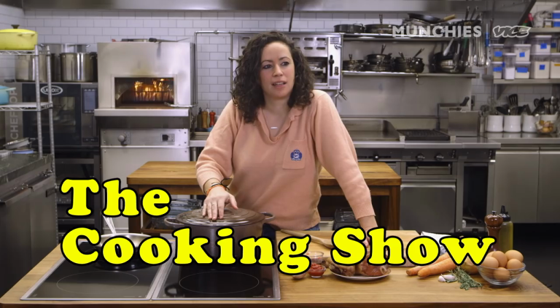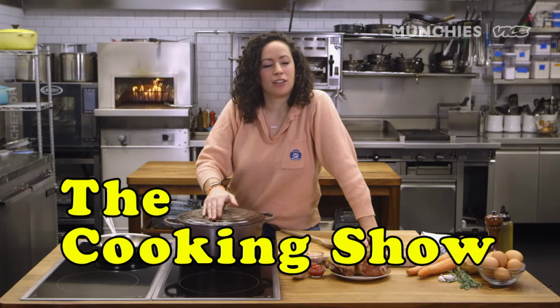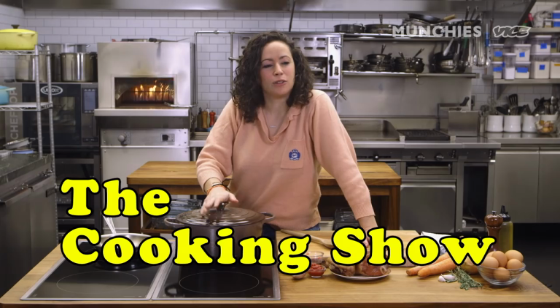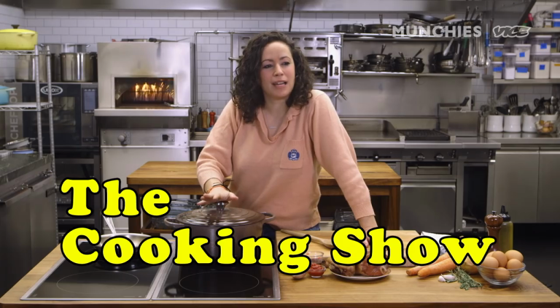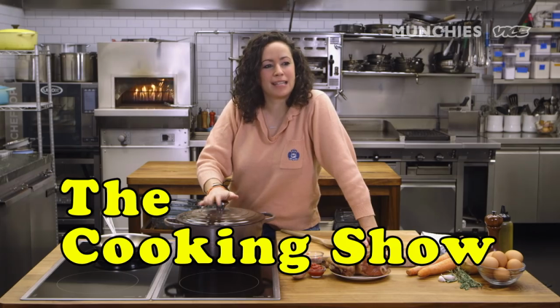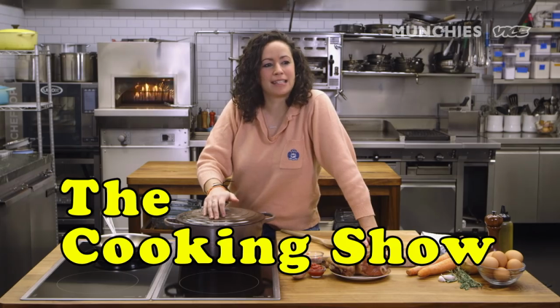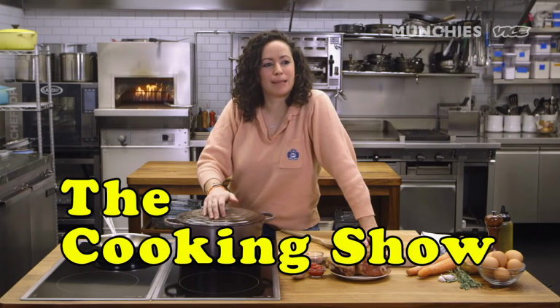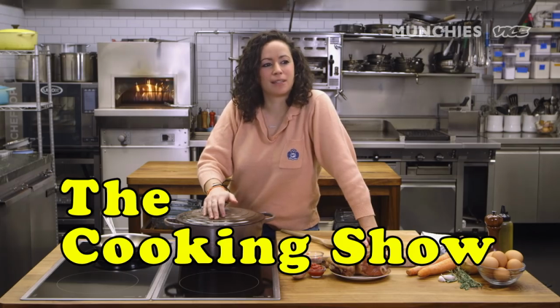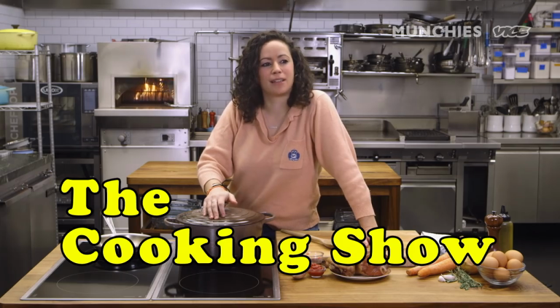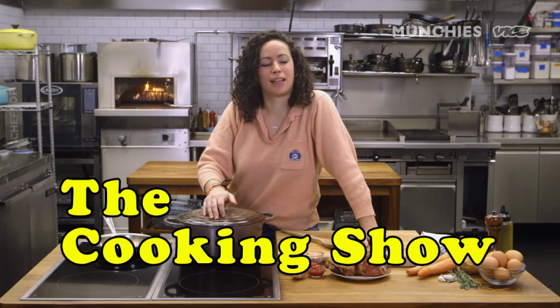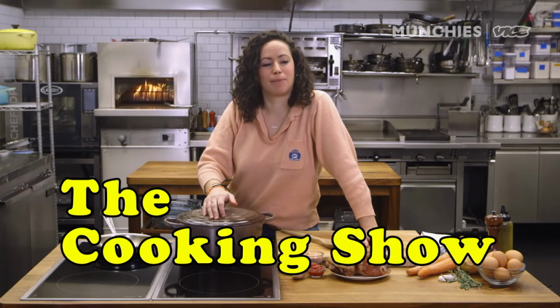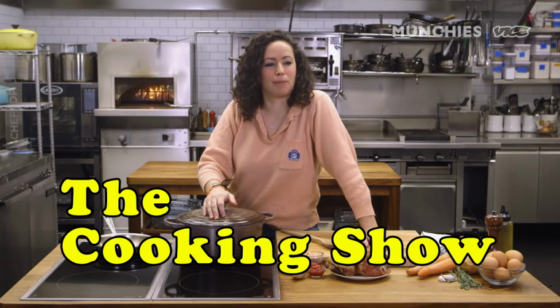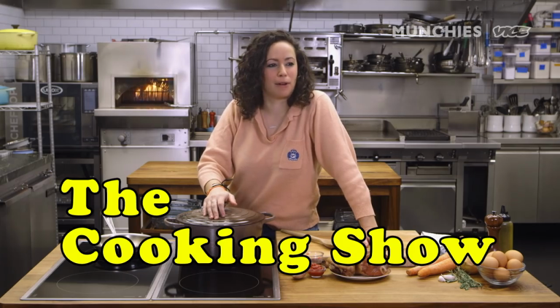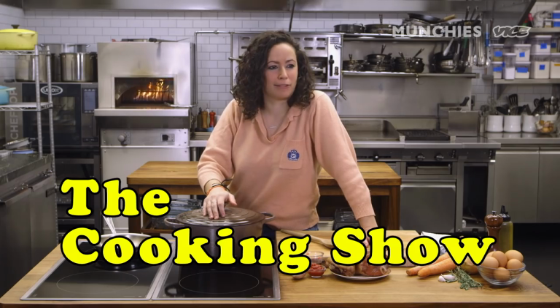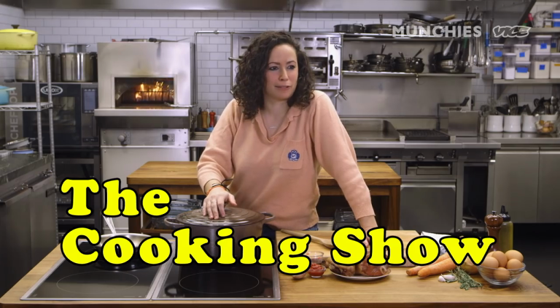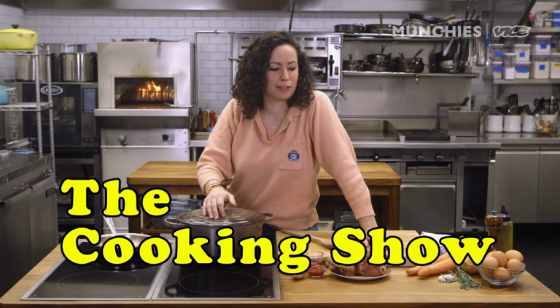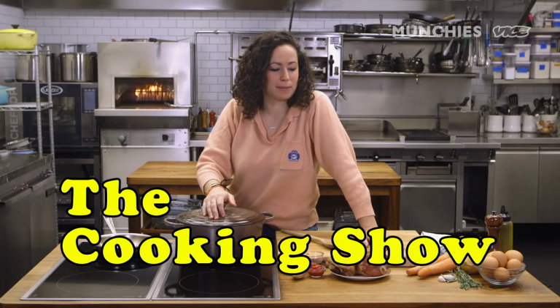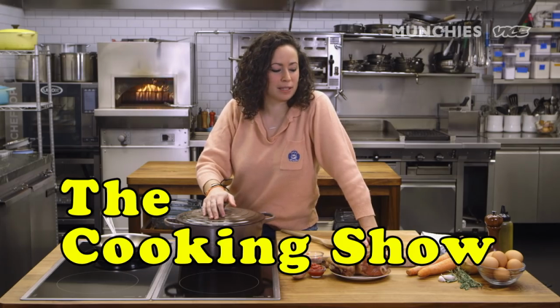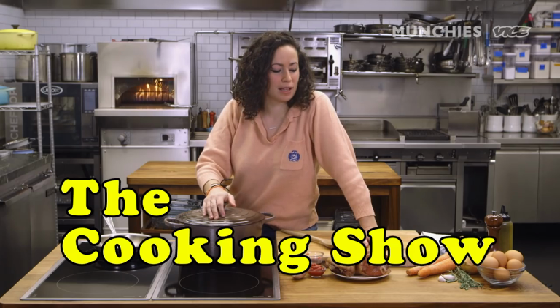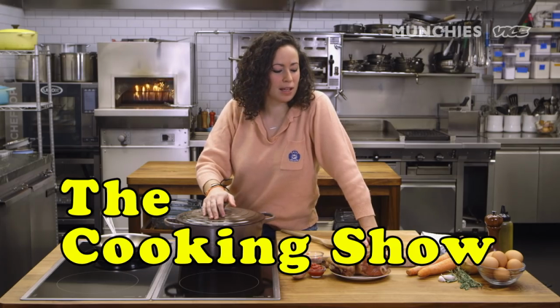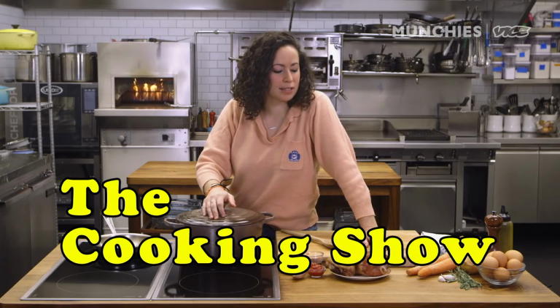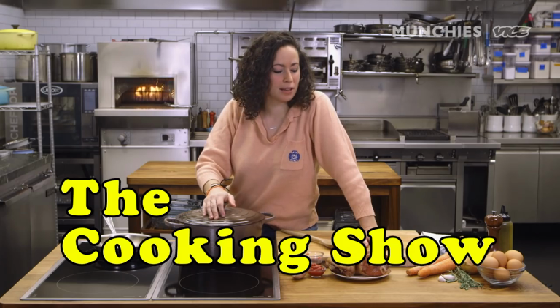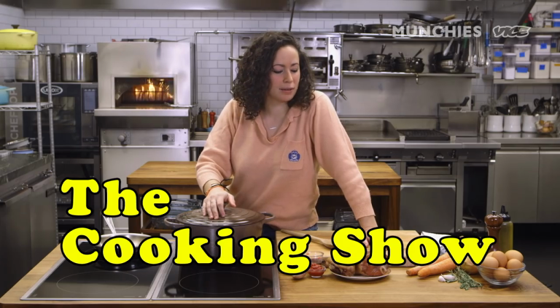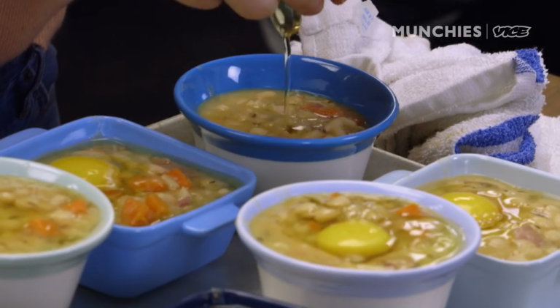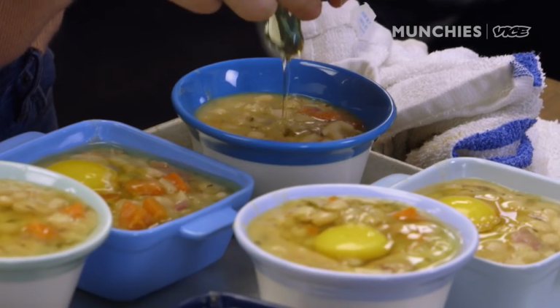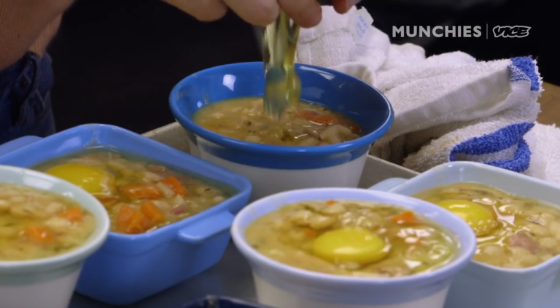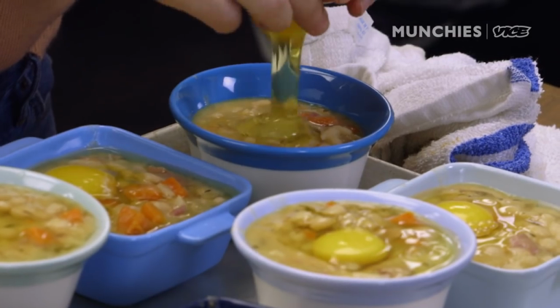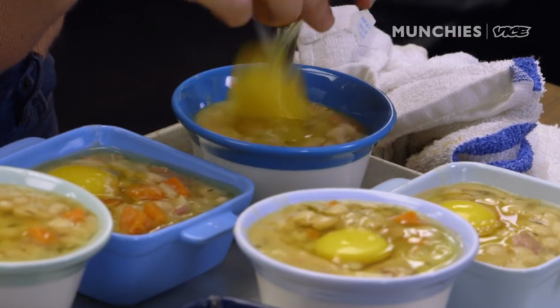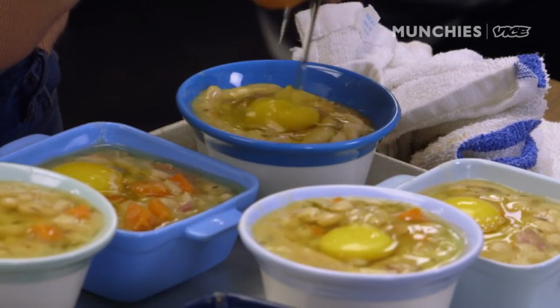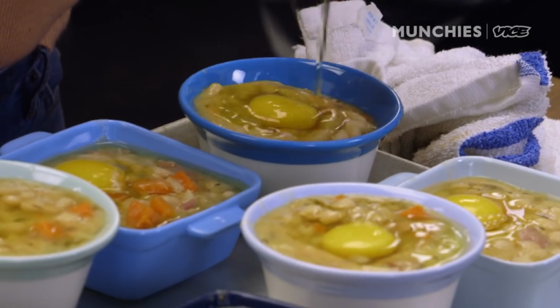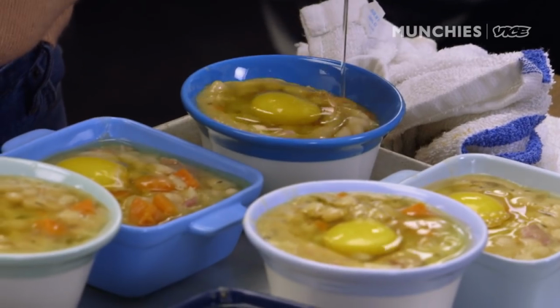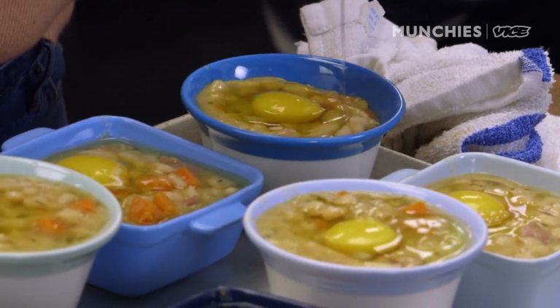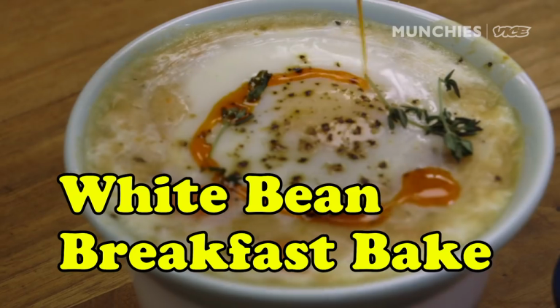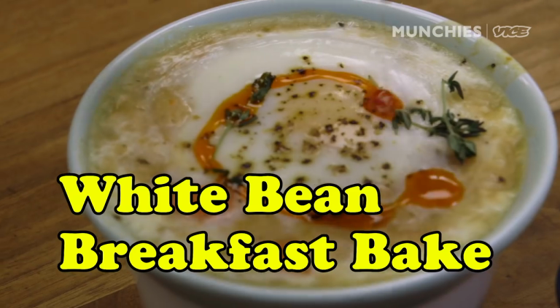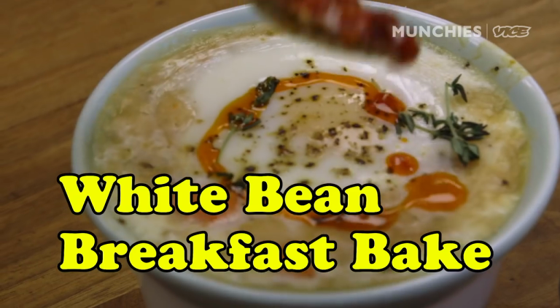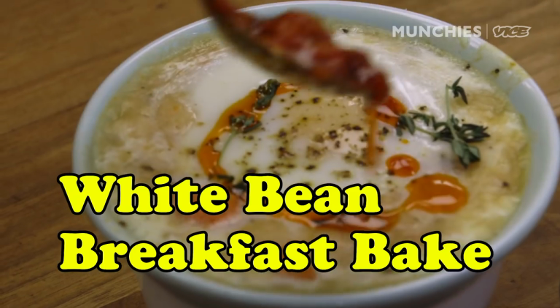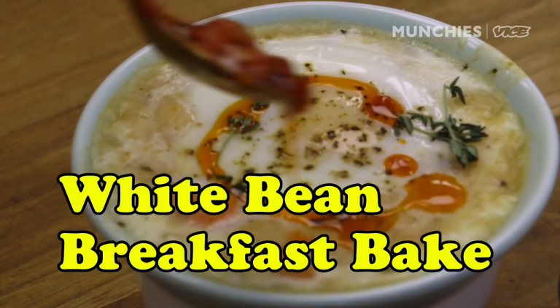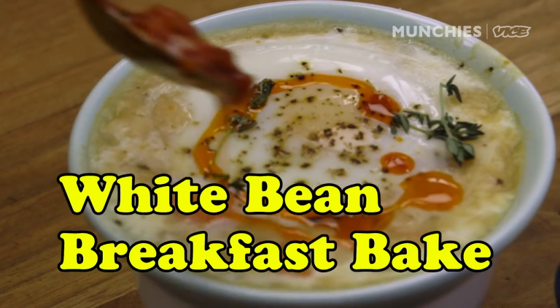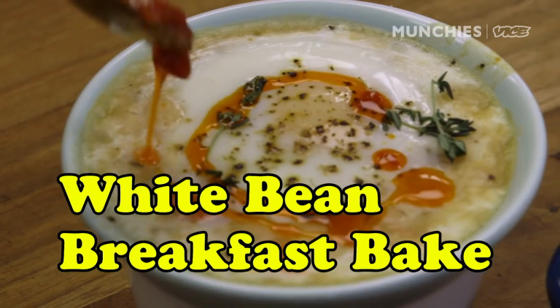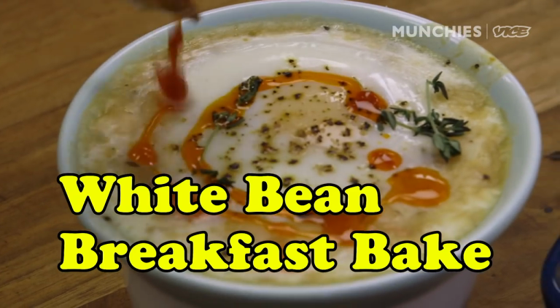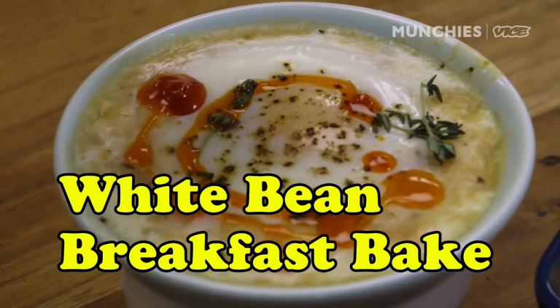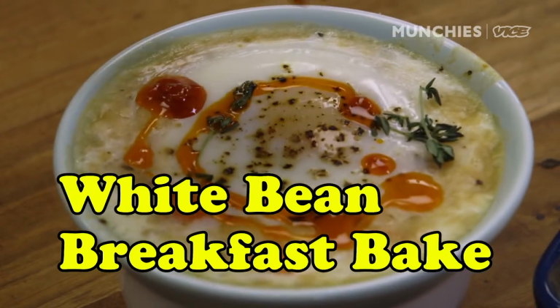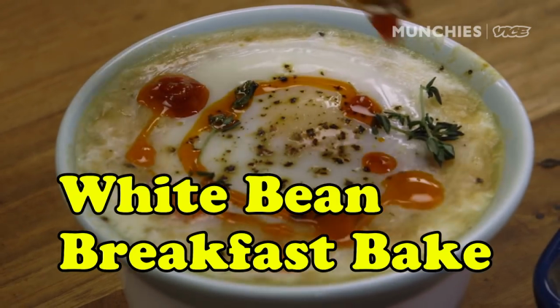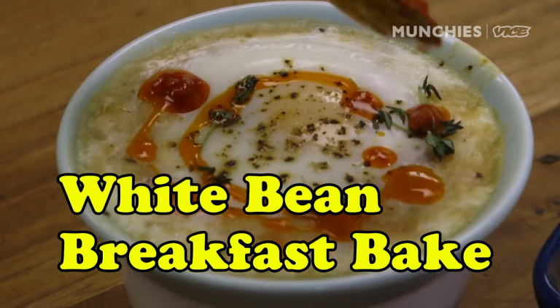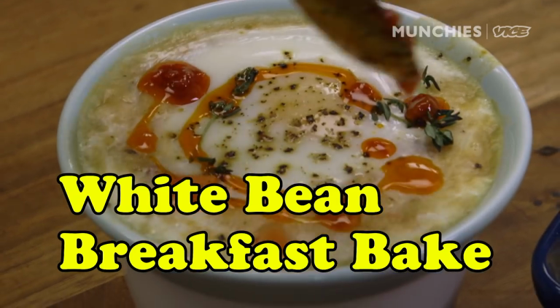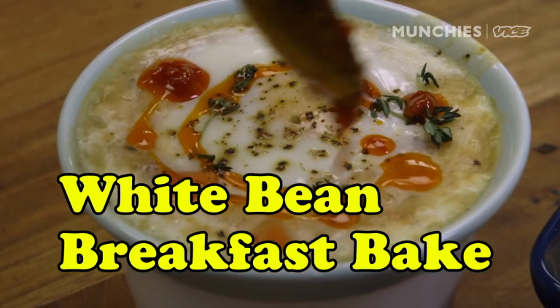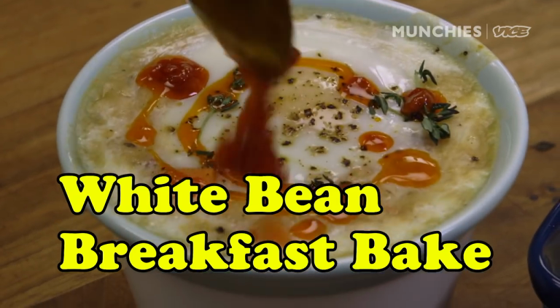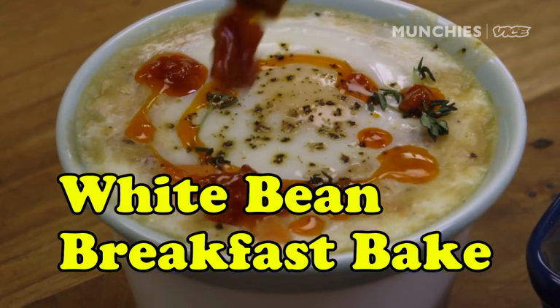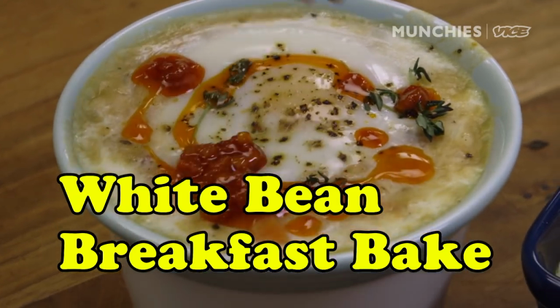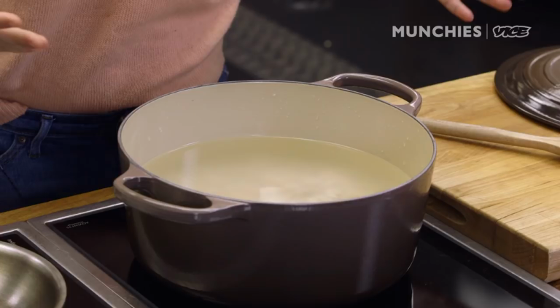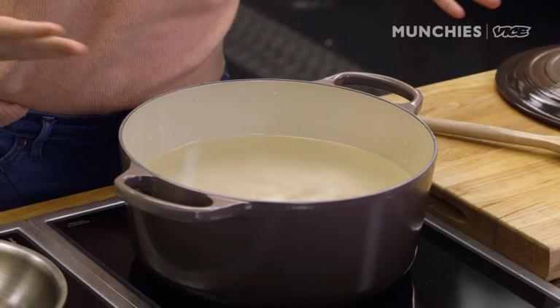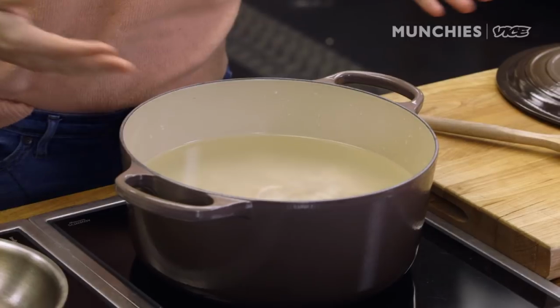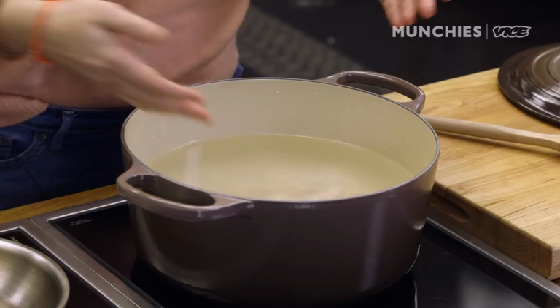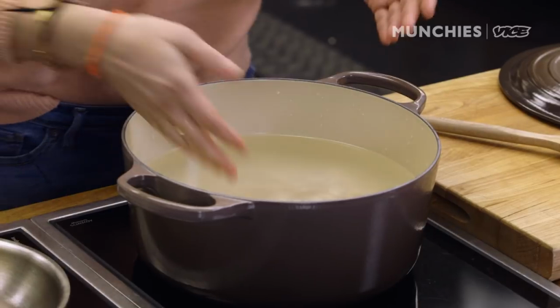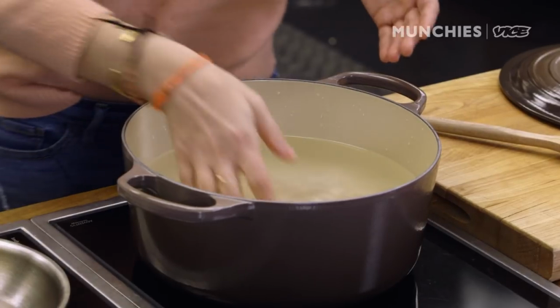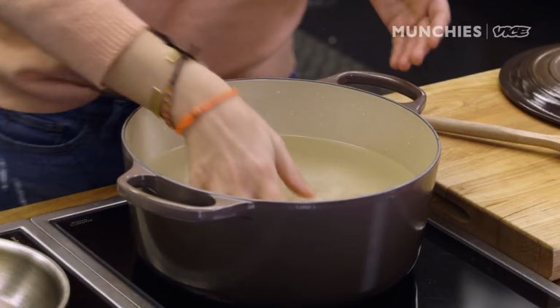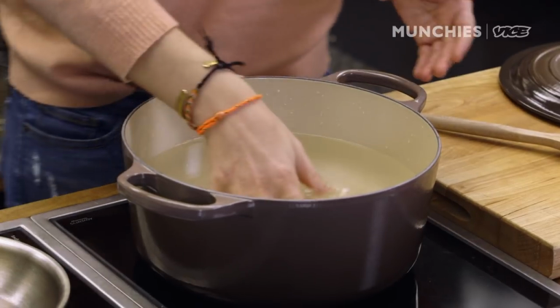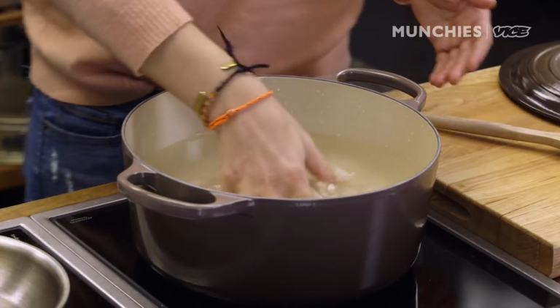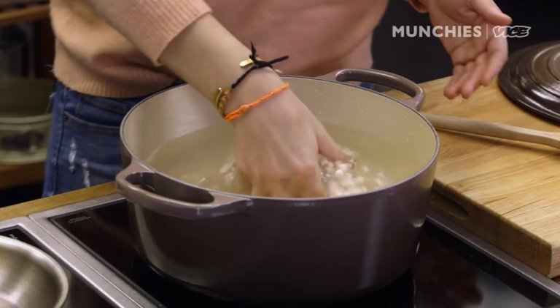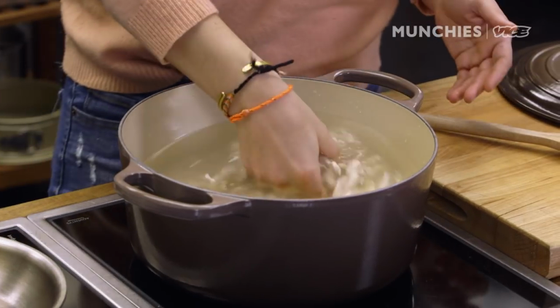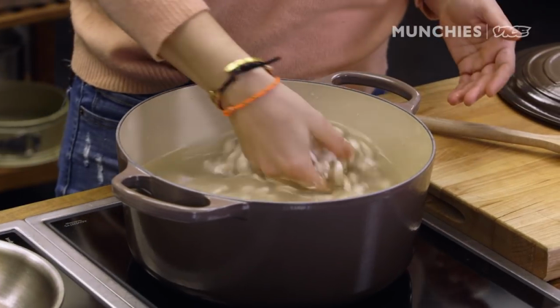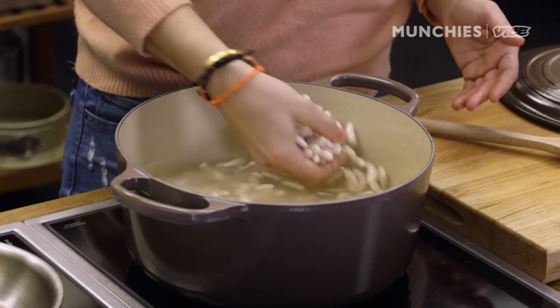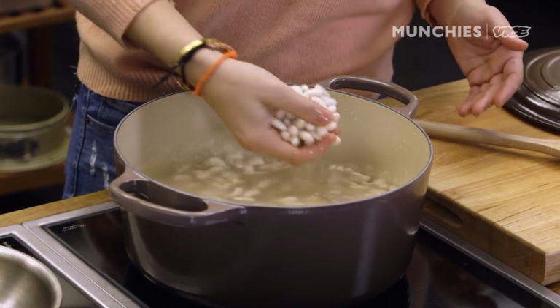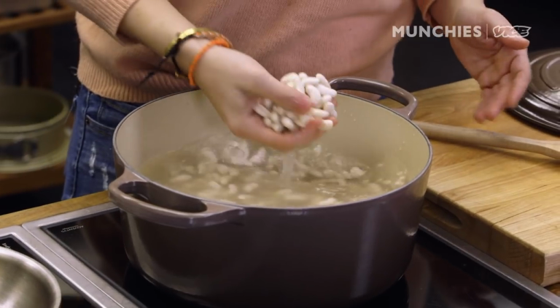You guys seem to like my breakfast recipes a lot, so we're making our white bean breakfast bake. We've soaked some white beans here.